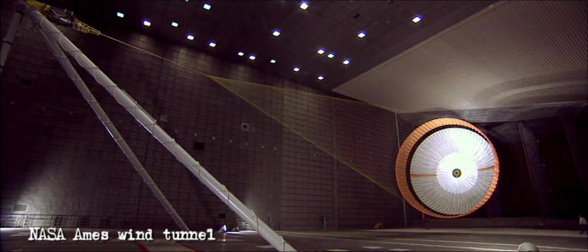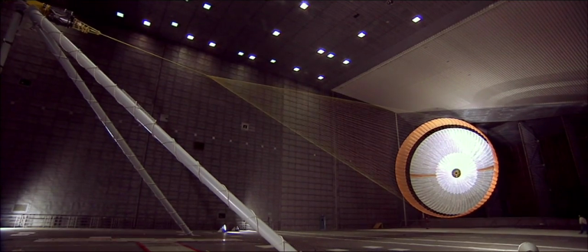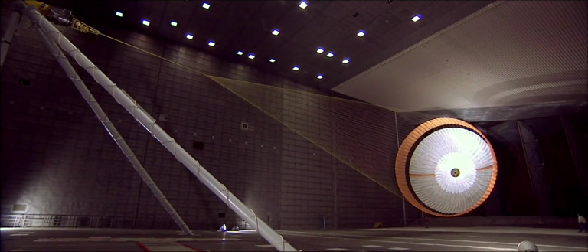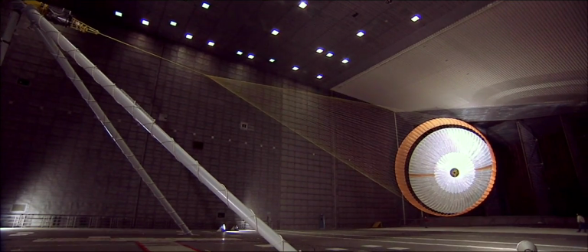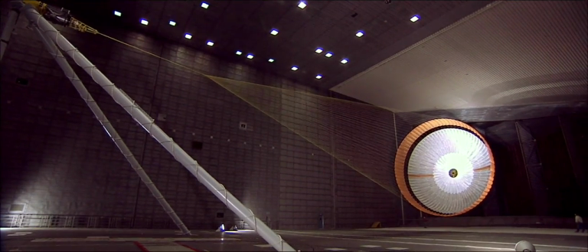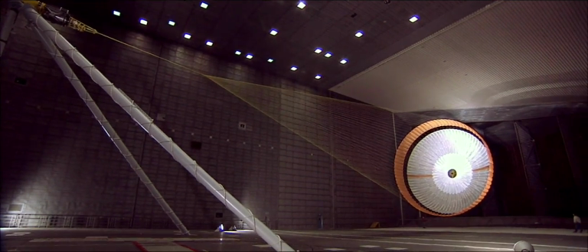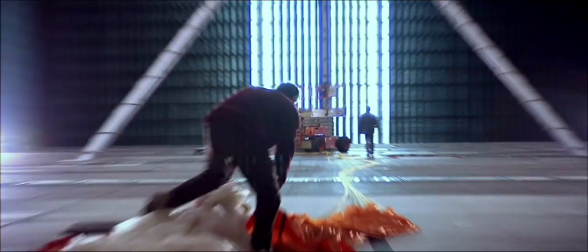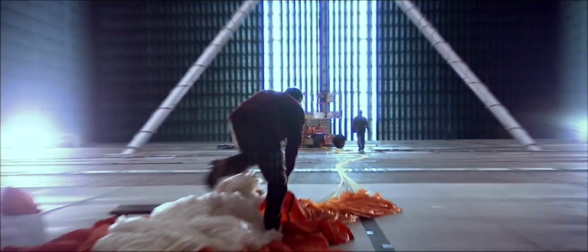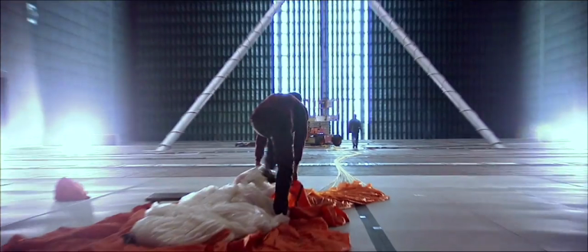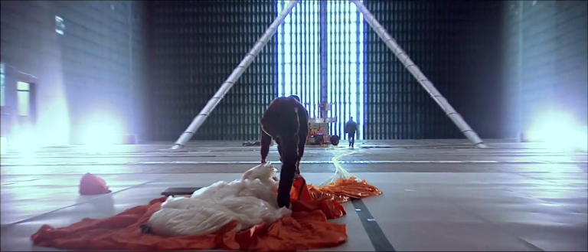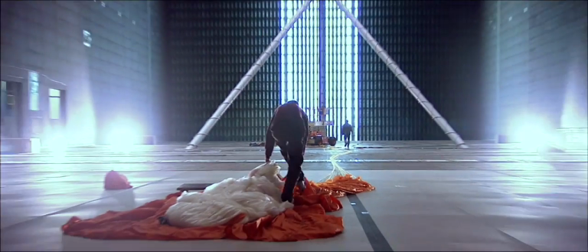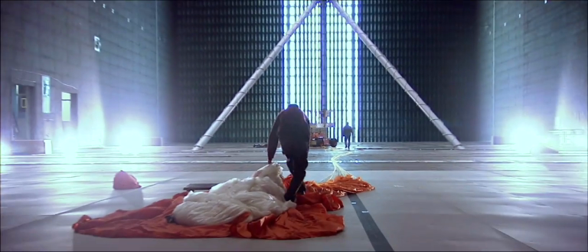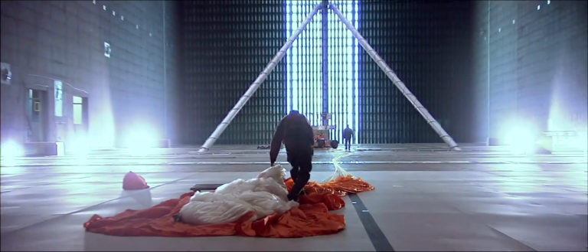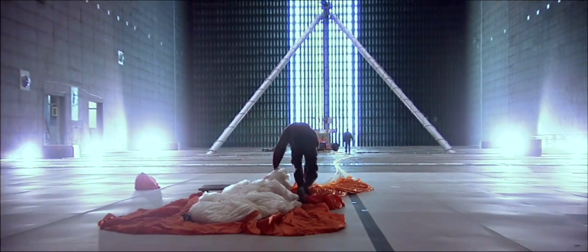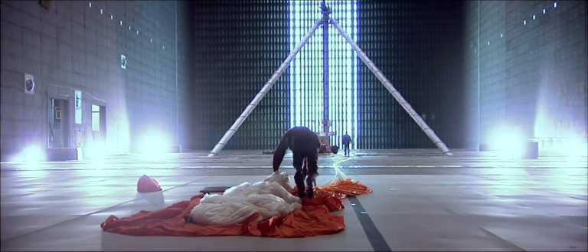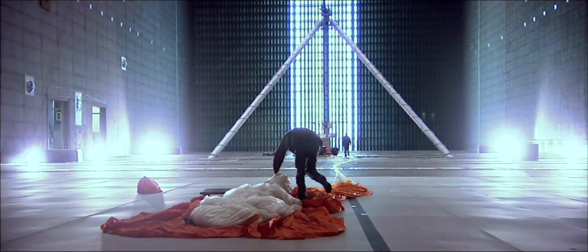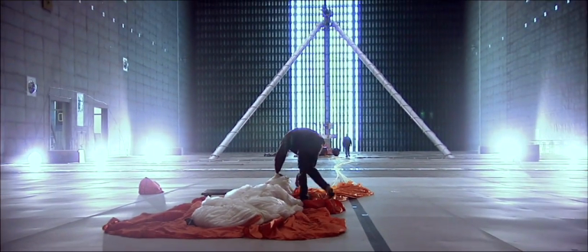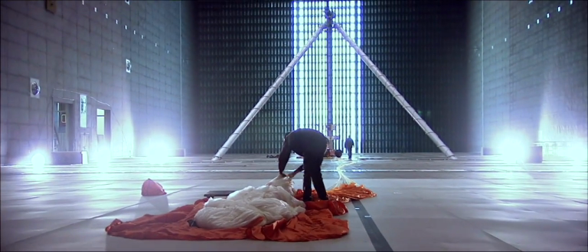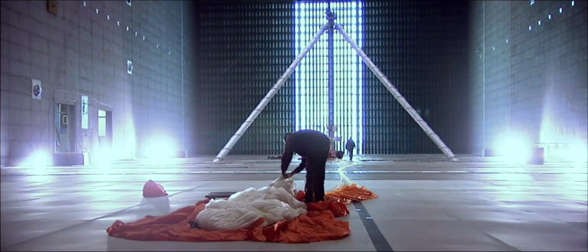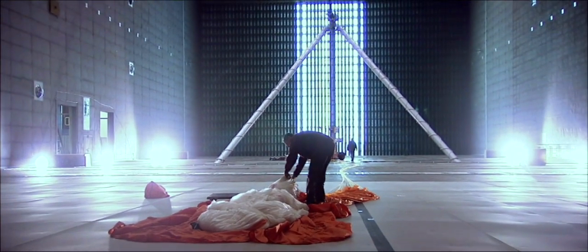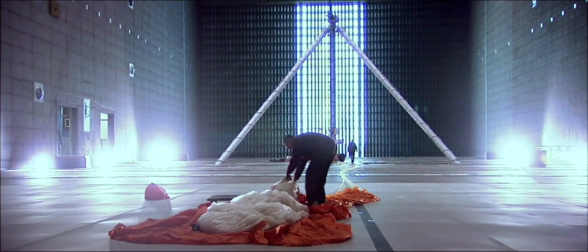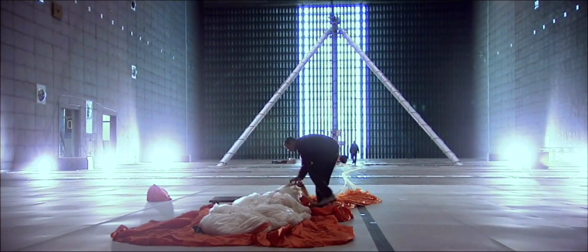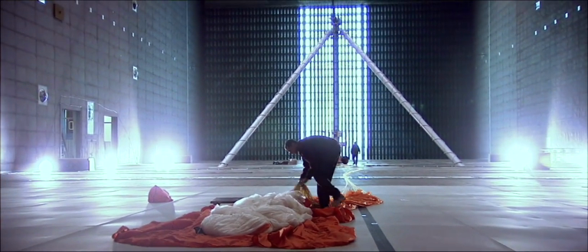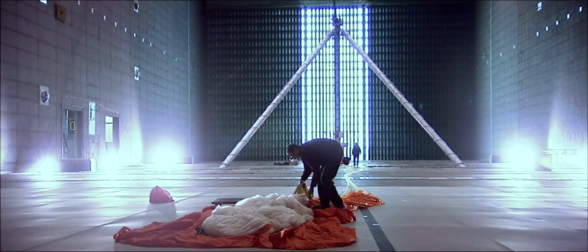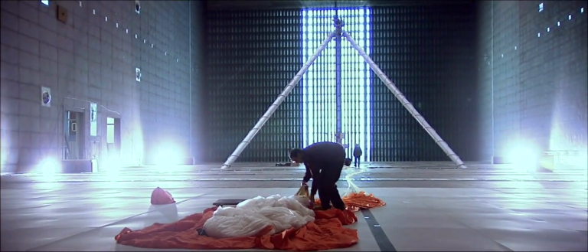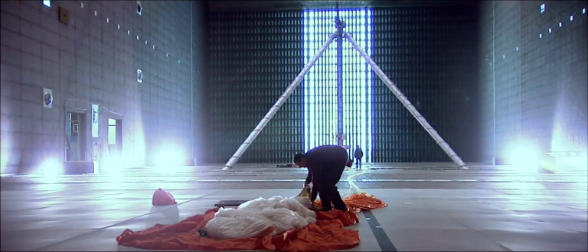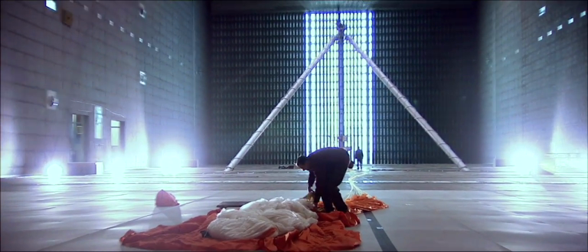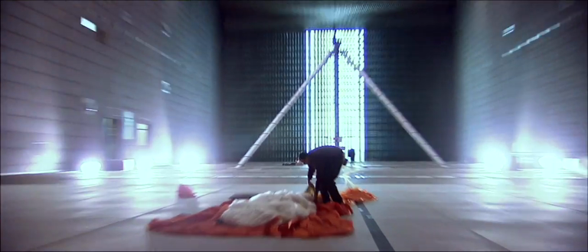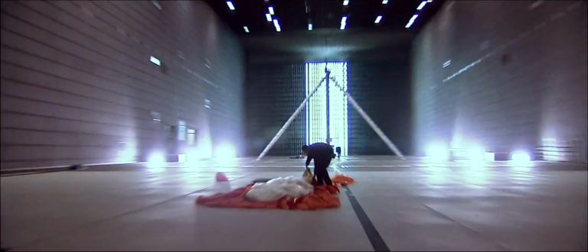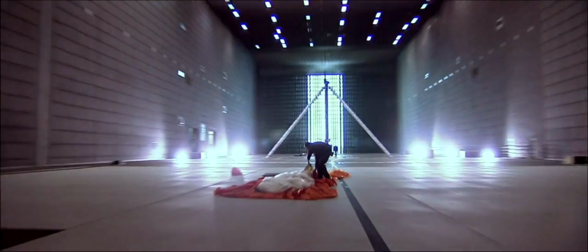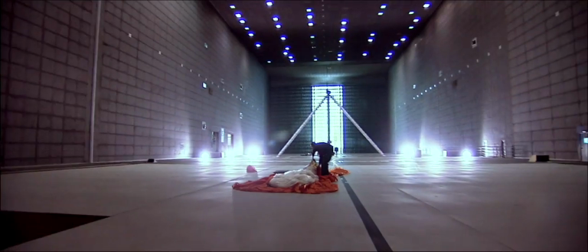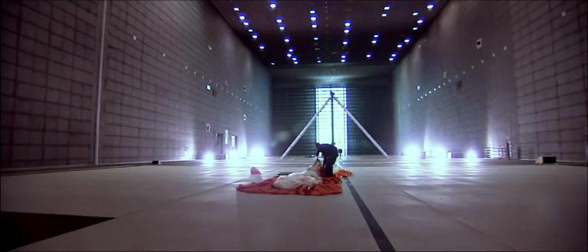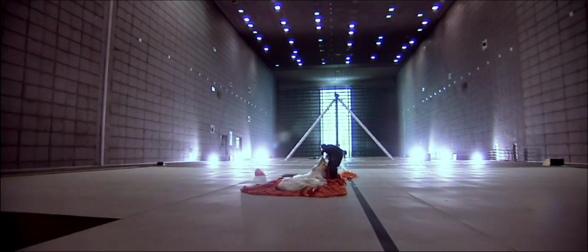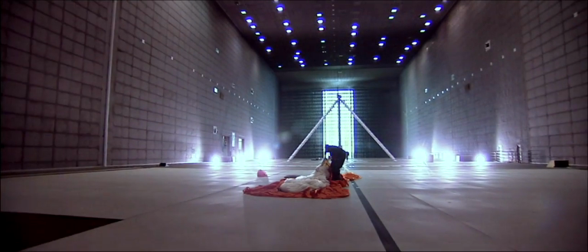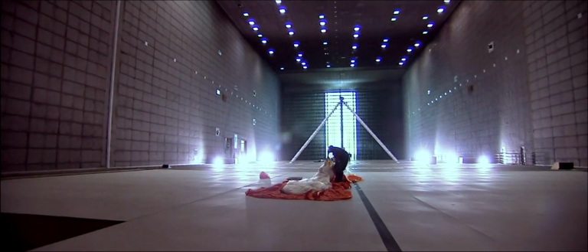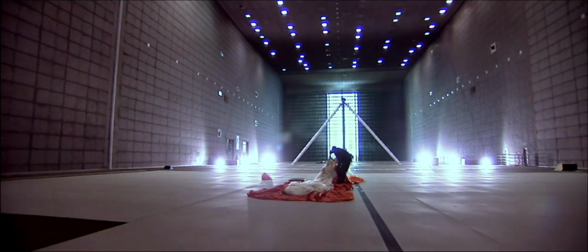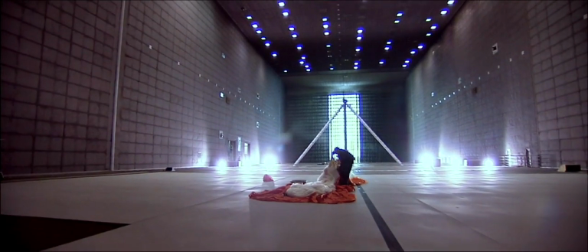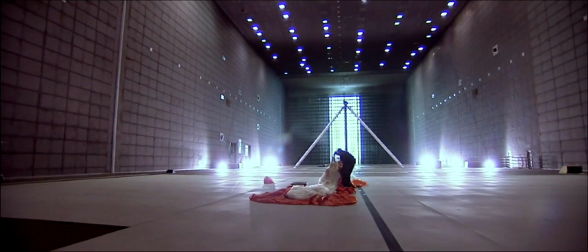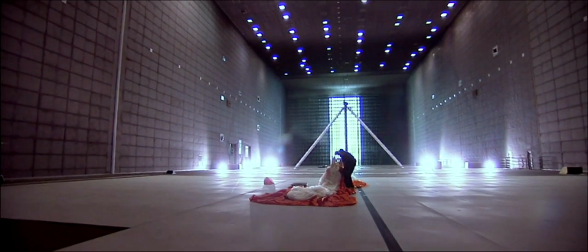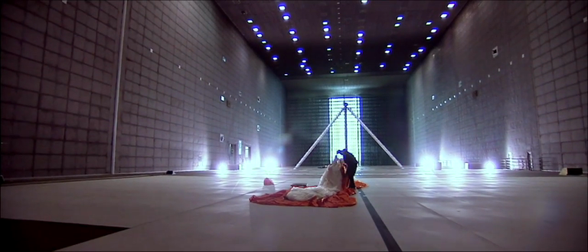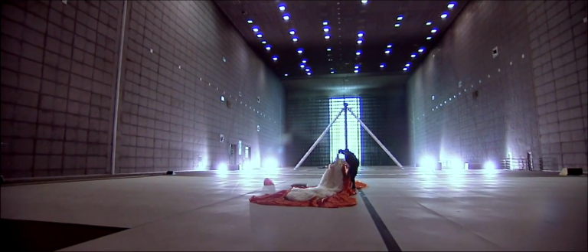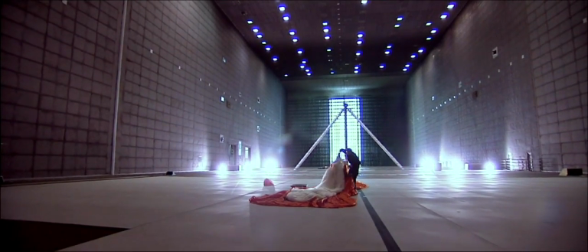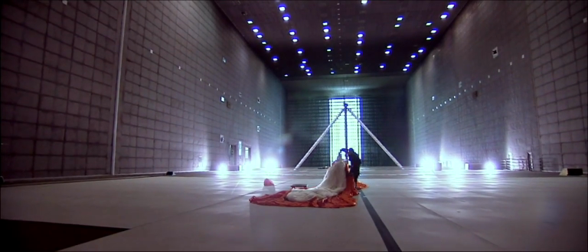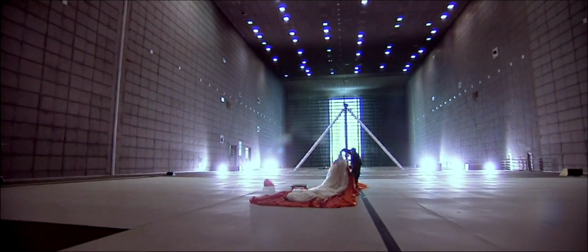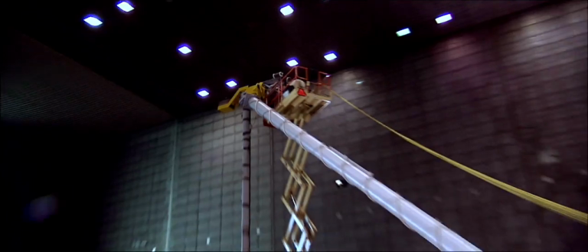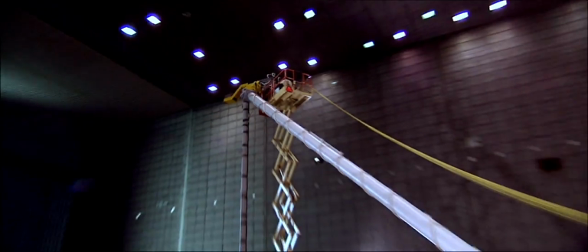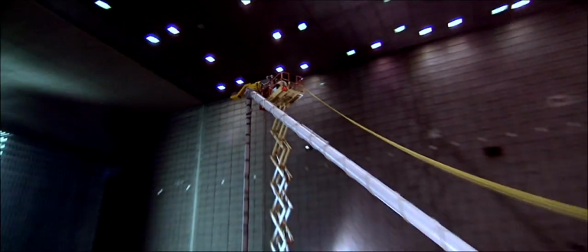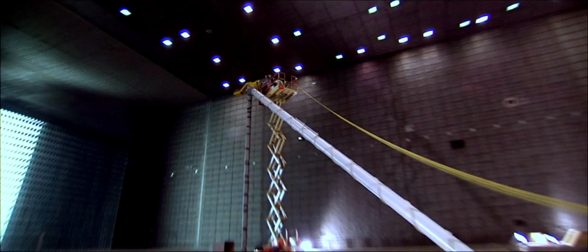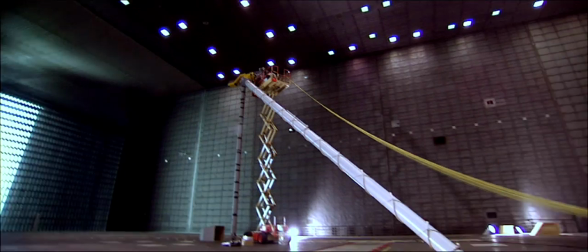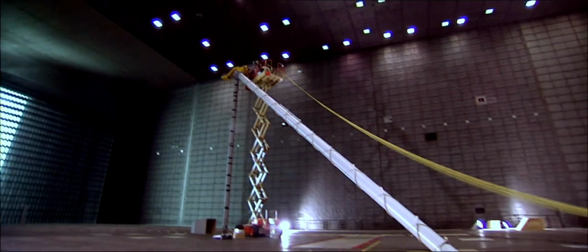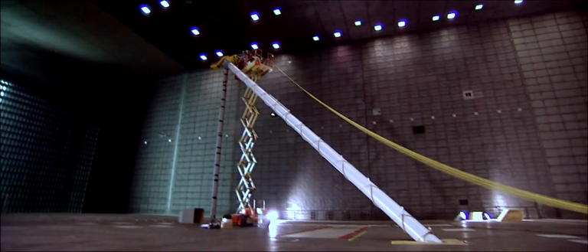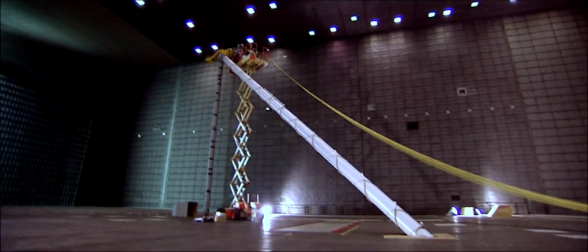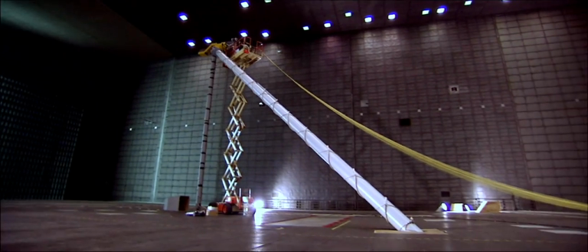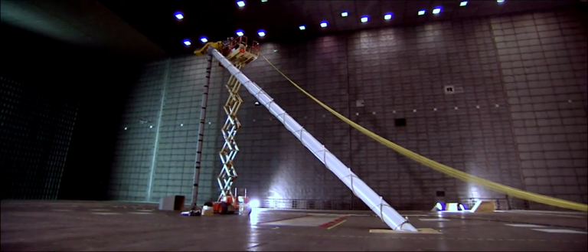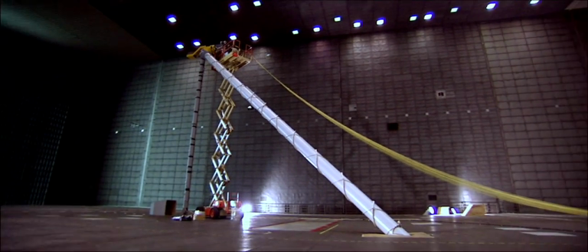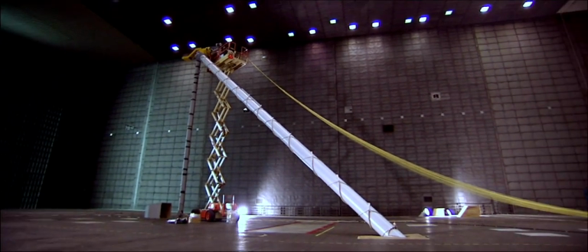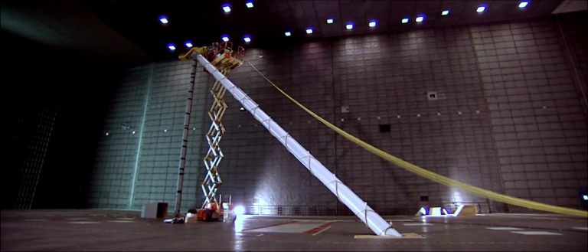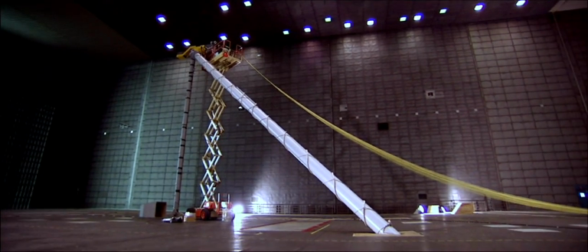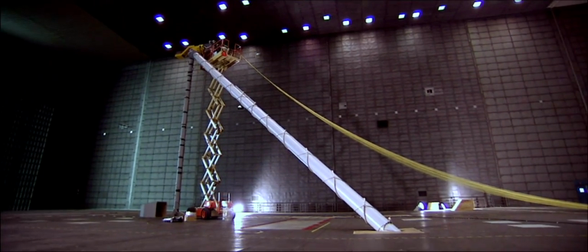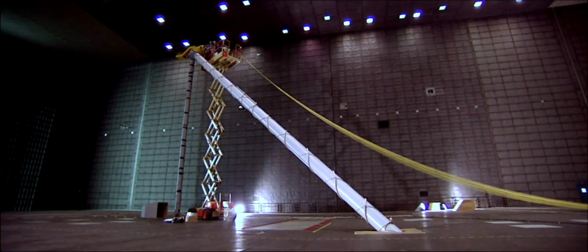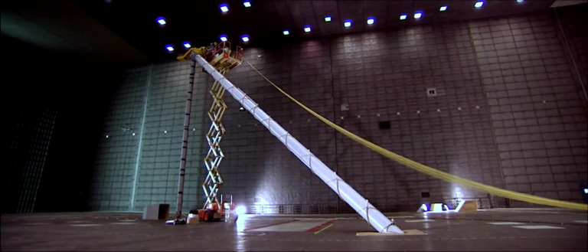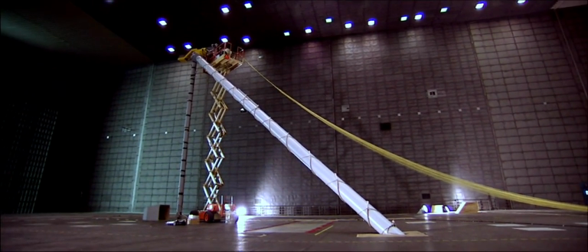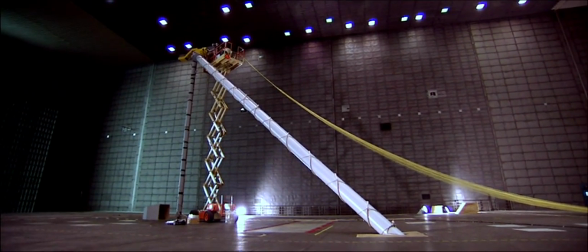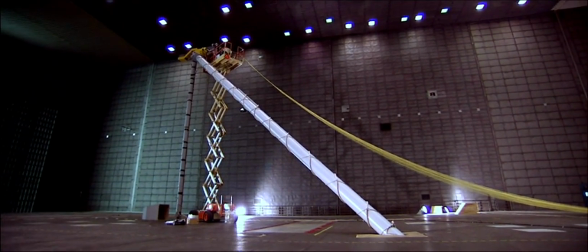We had to go to the world's largest wind tunnel in order to accommodate this big of a parachute. The test section in this wind tunnel is 120 feet wide and 80 feet high. It's absolutely enormous.